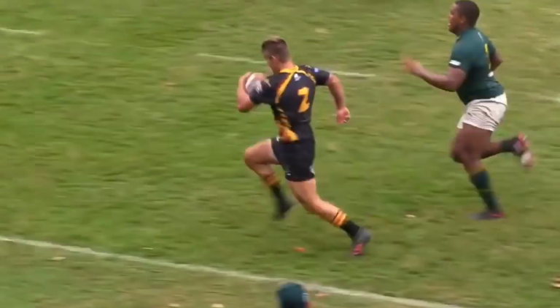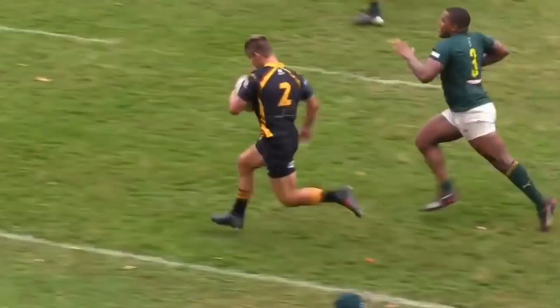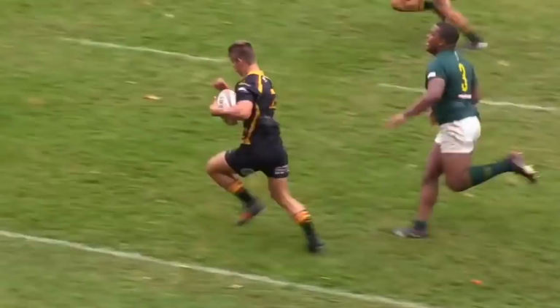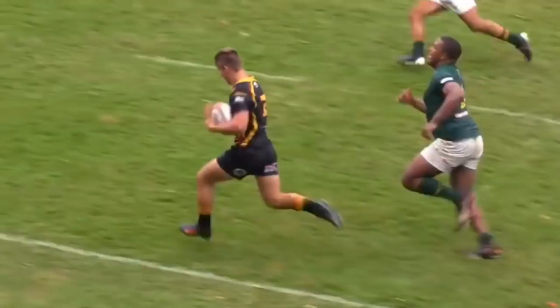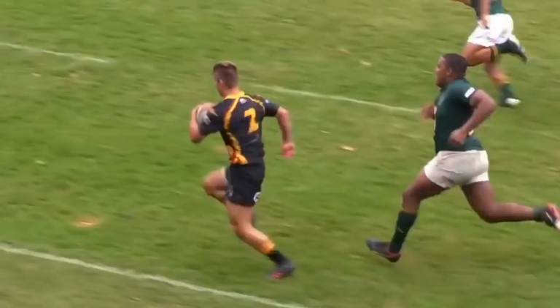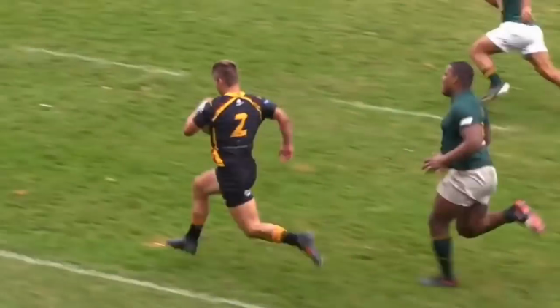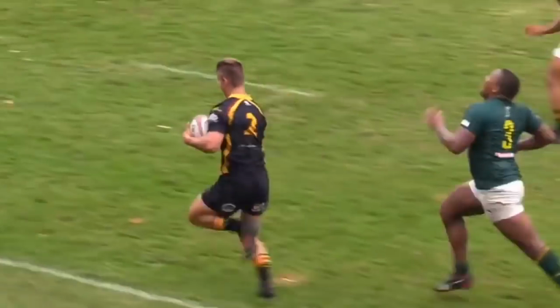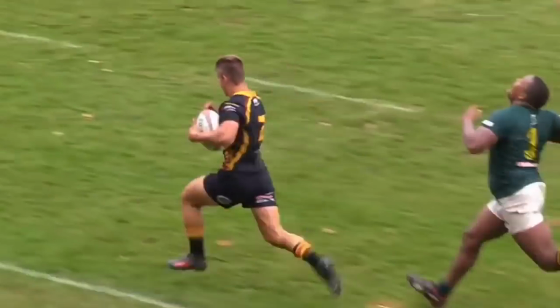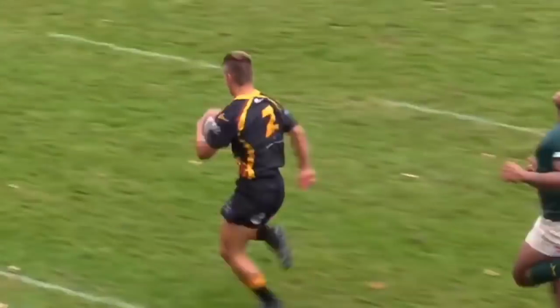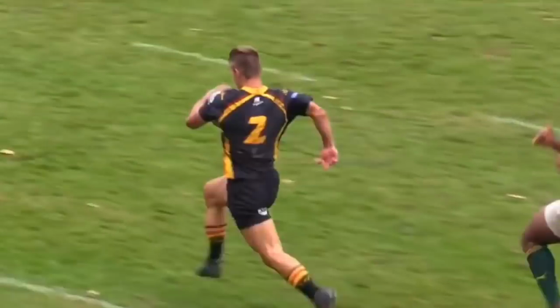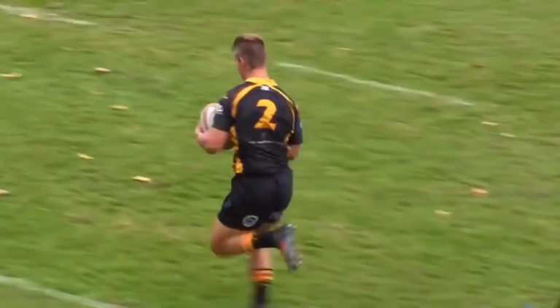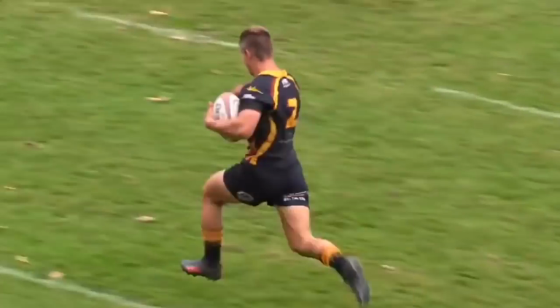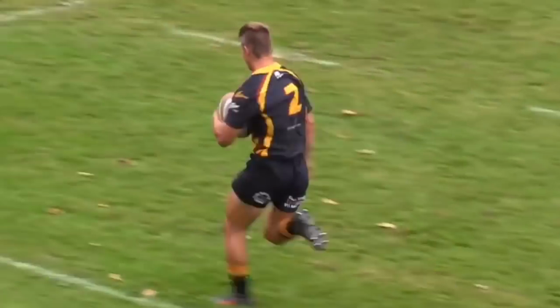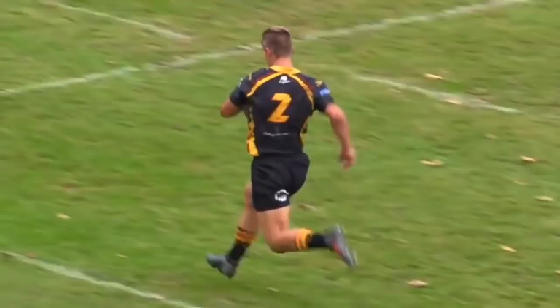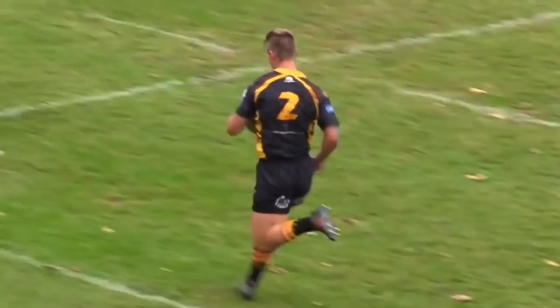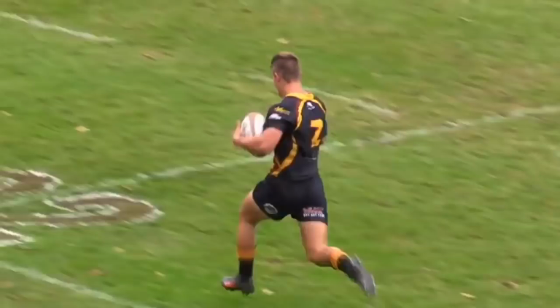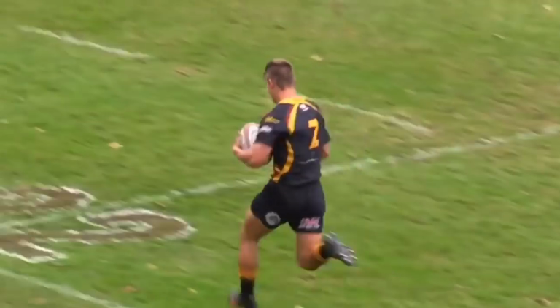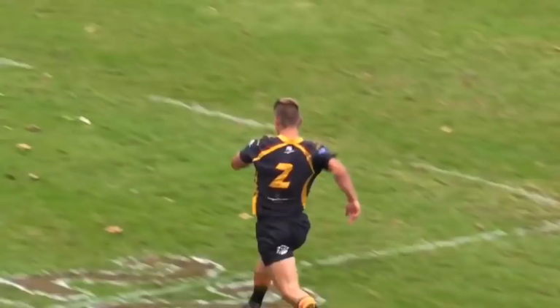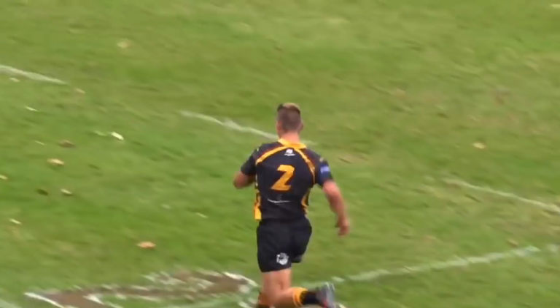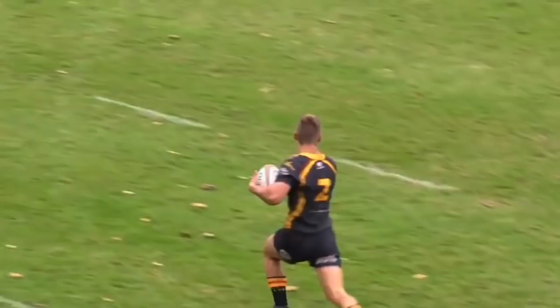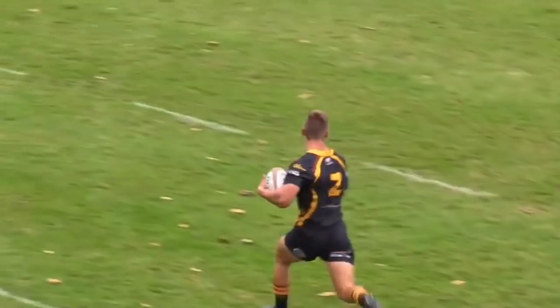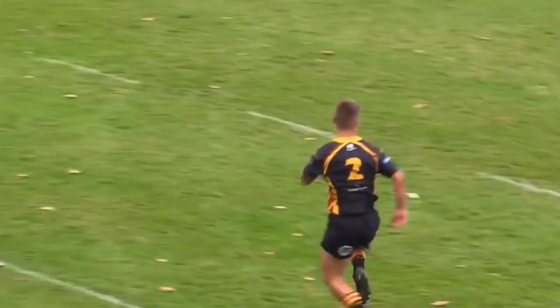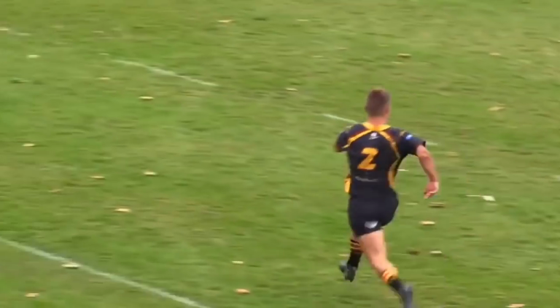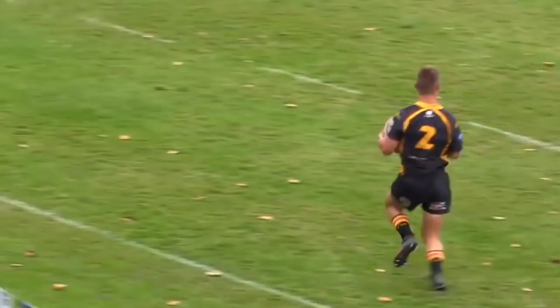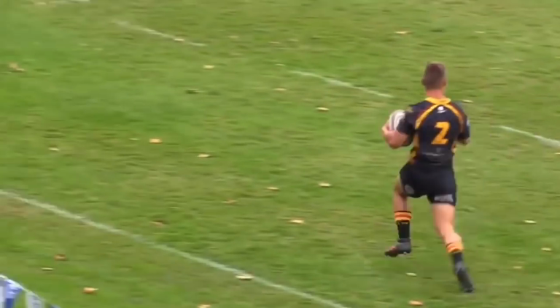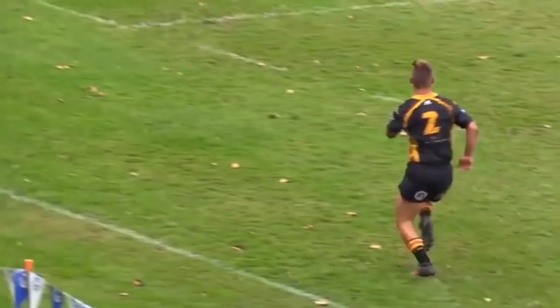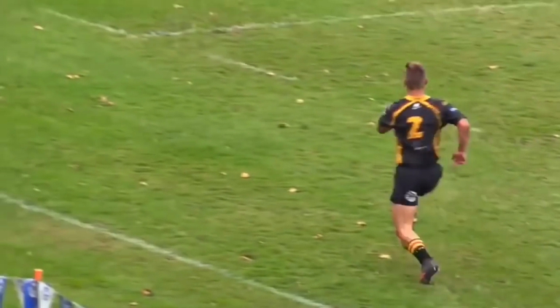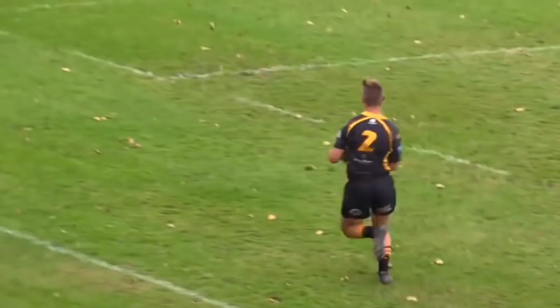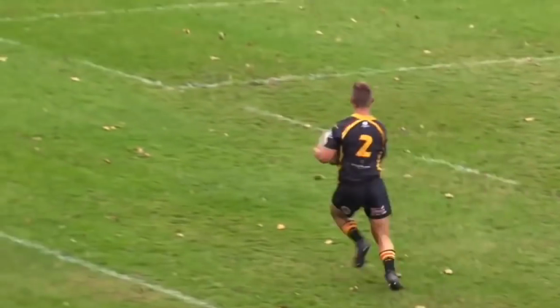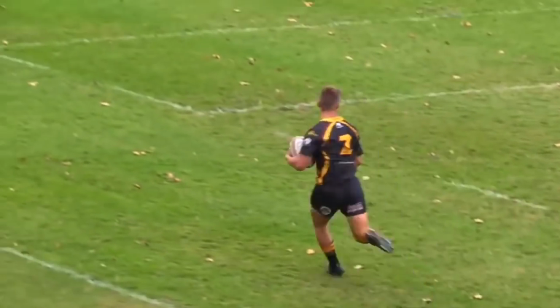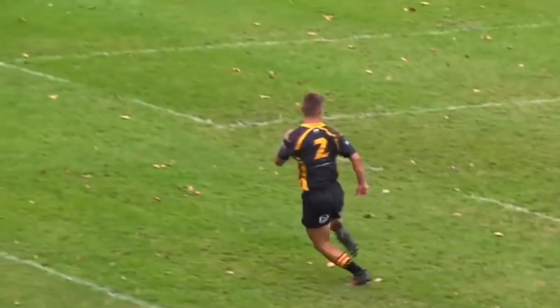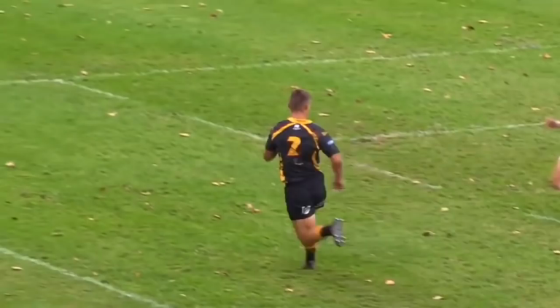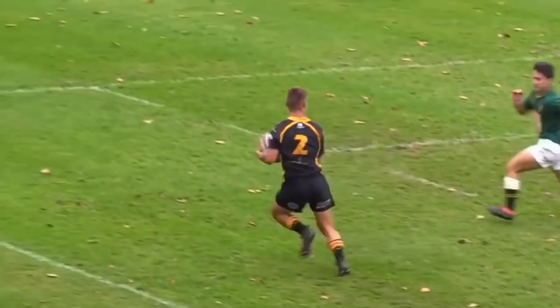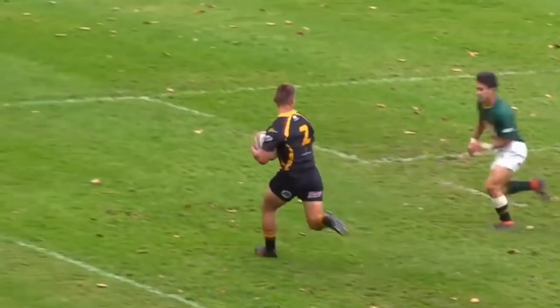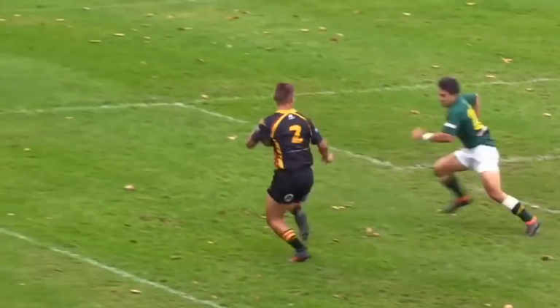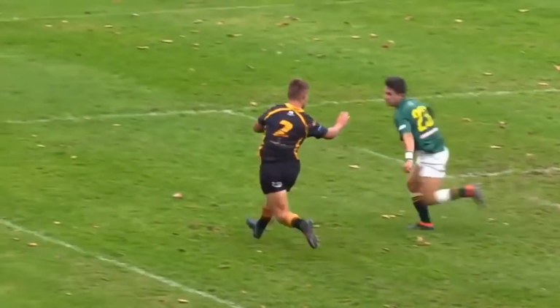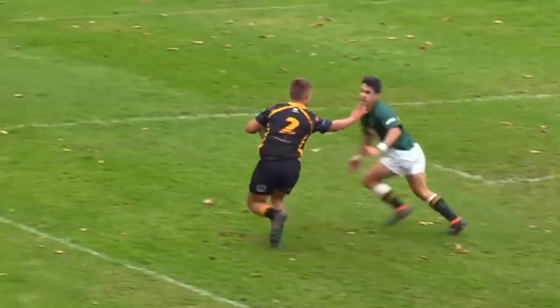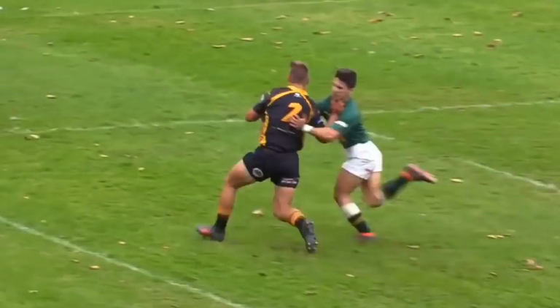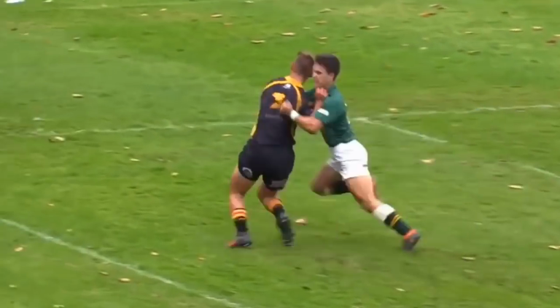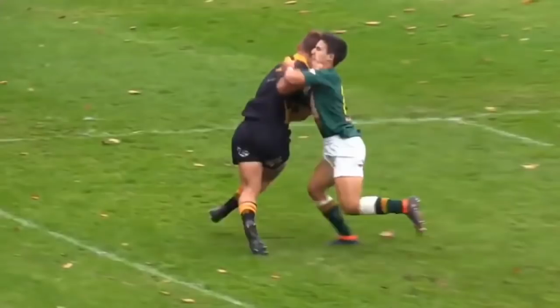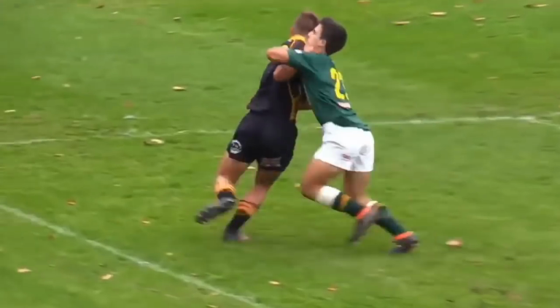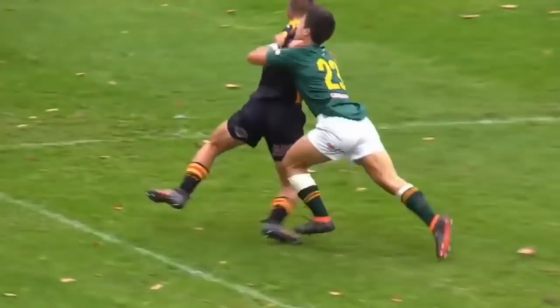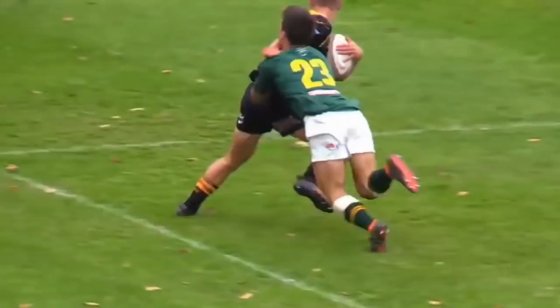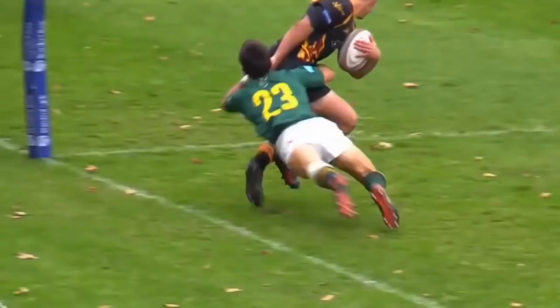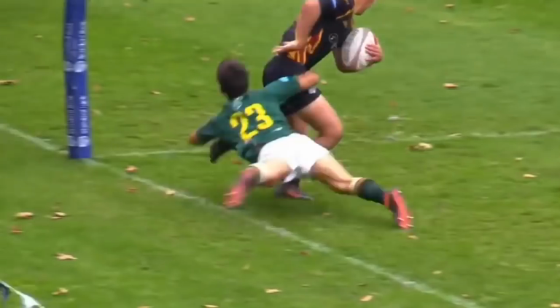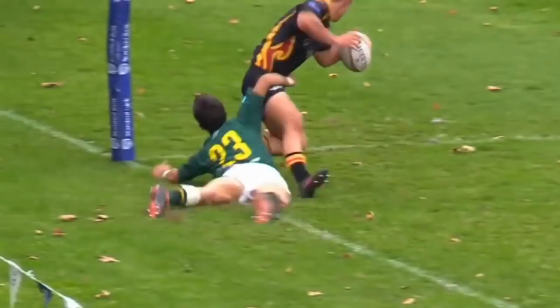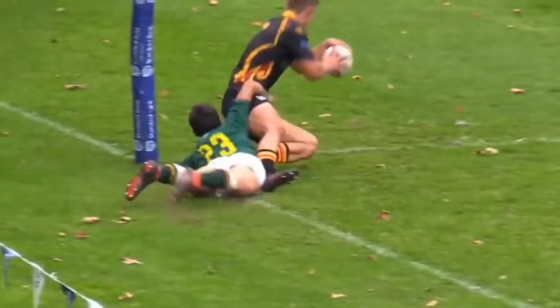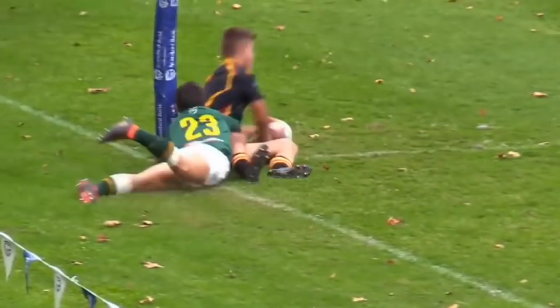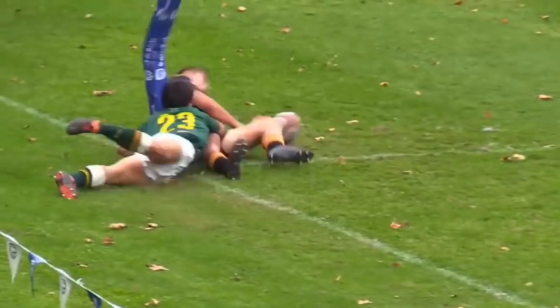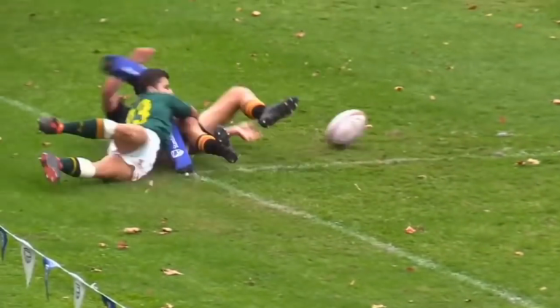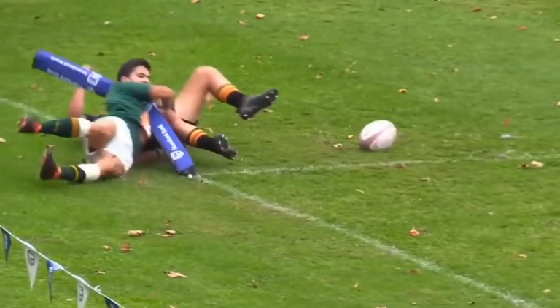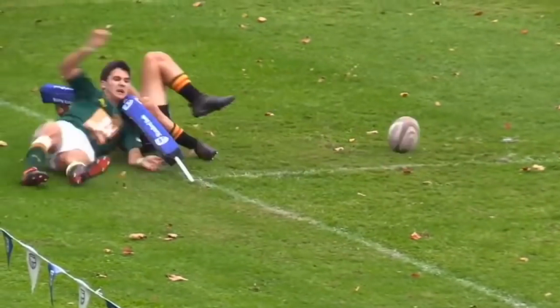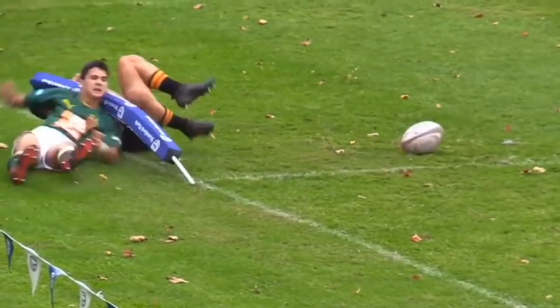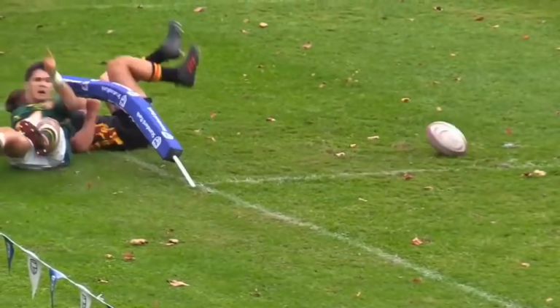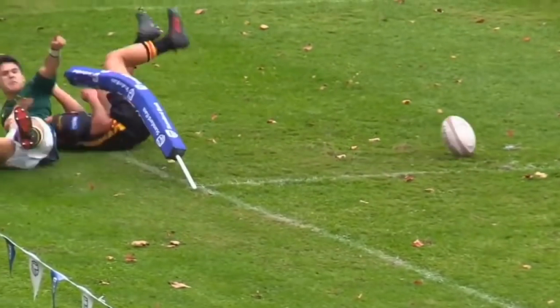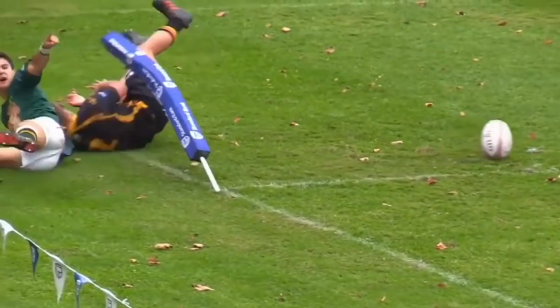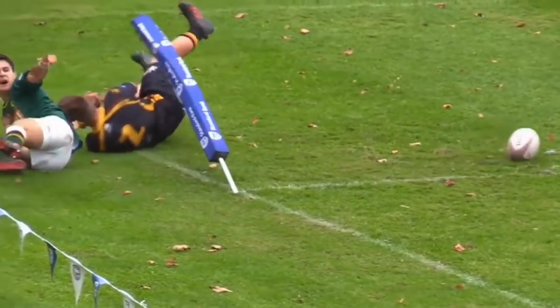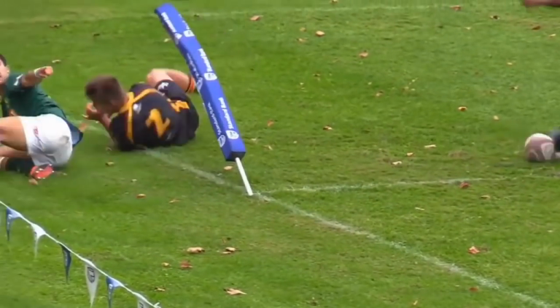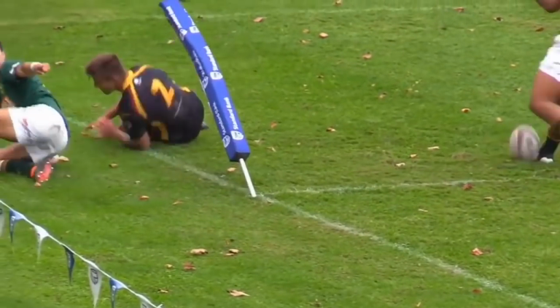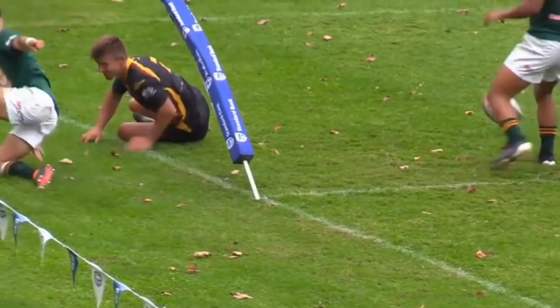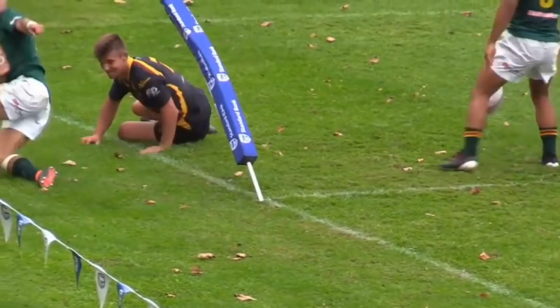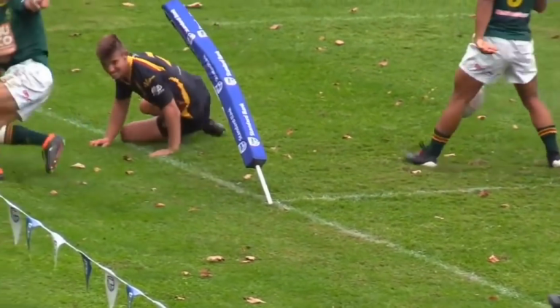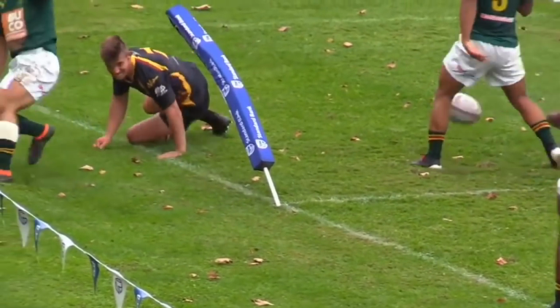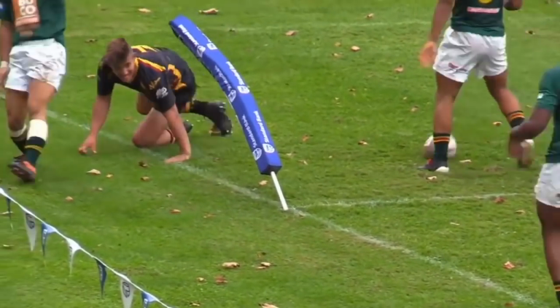Go, lad! Jet shoots down the outside. Peplar's in! What does the ref say? He's going to have to talk to...